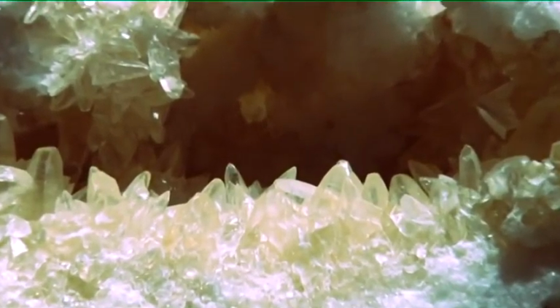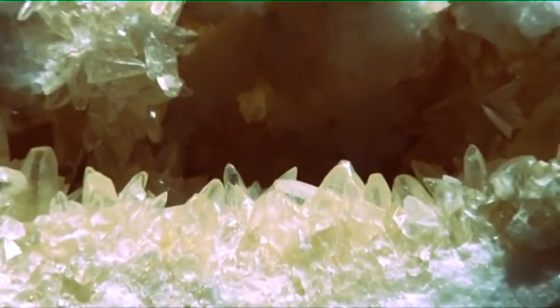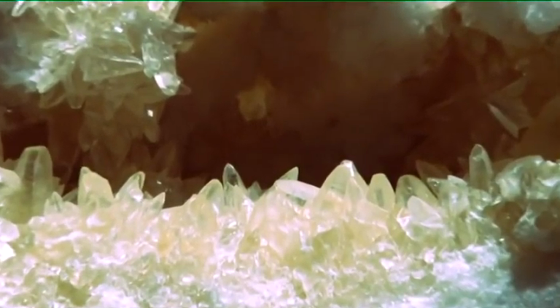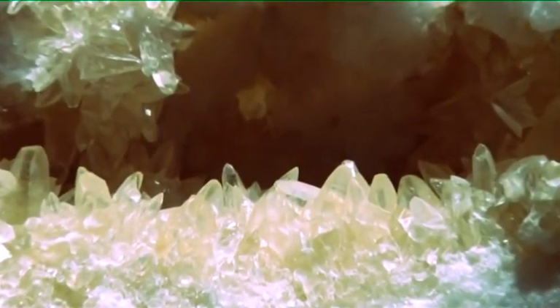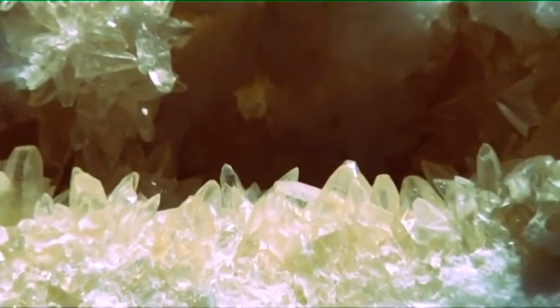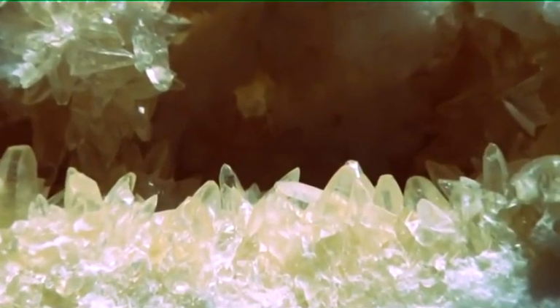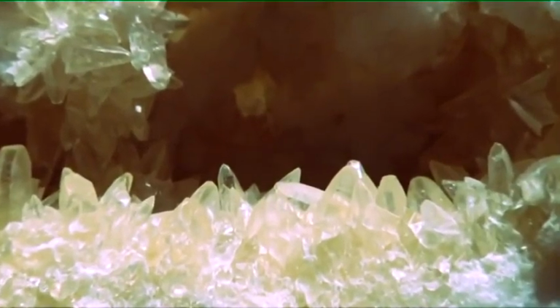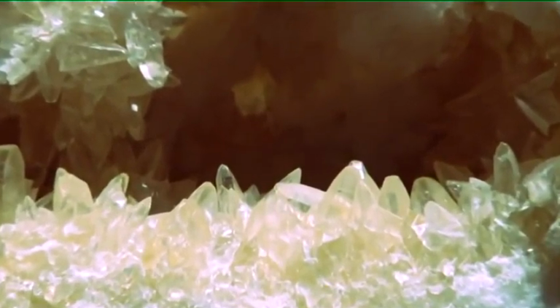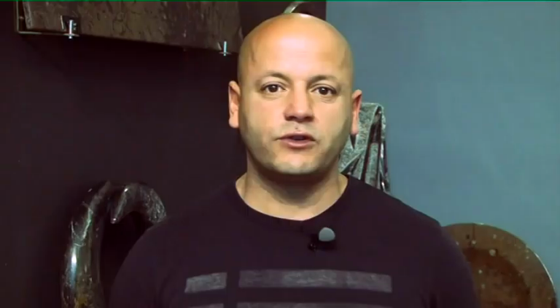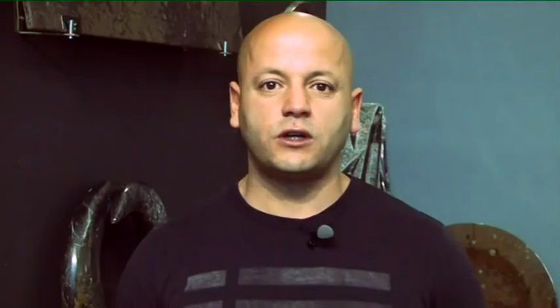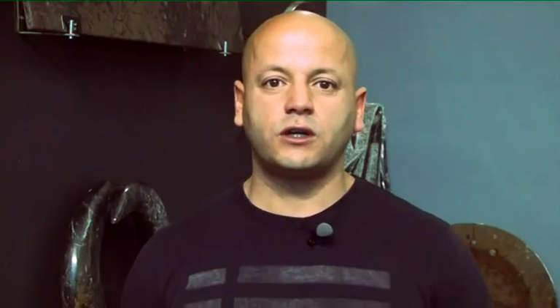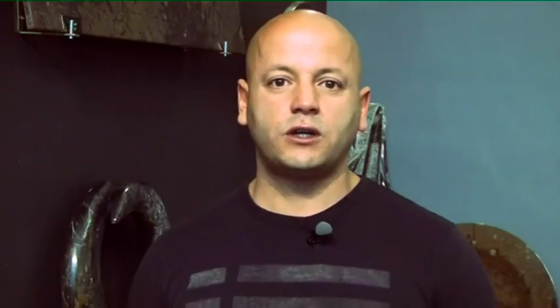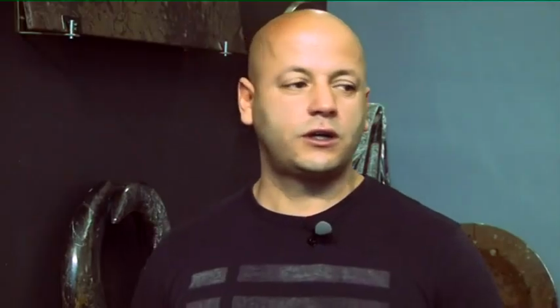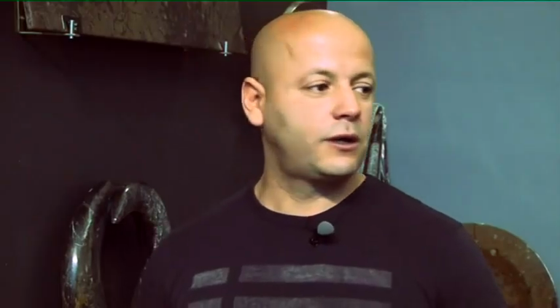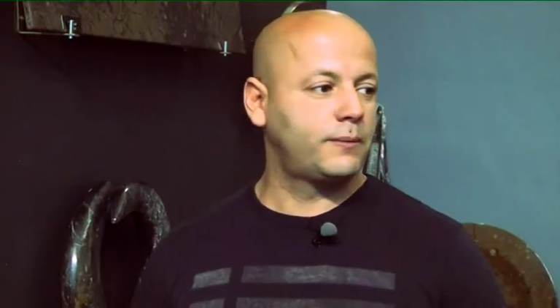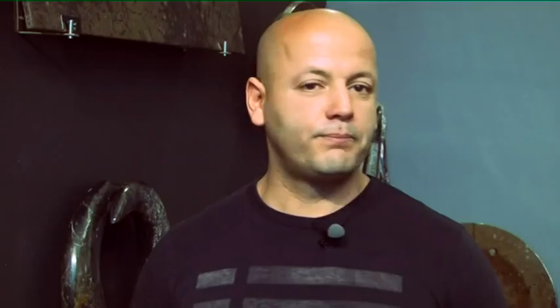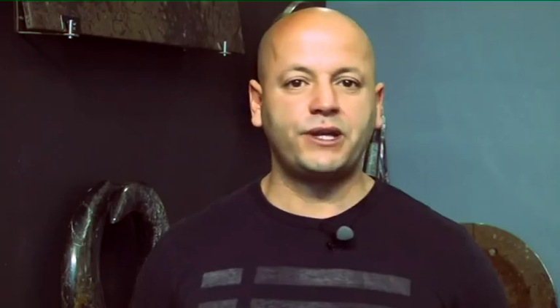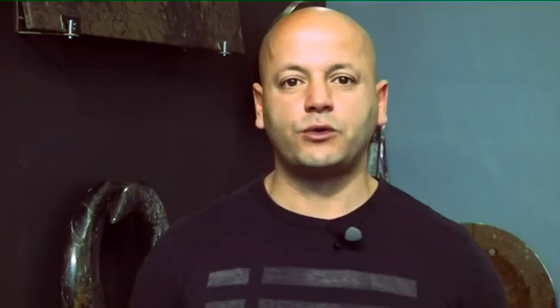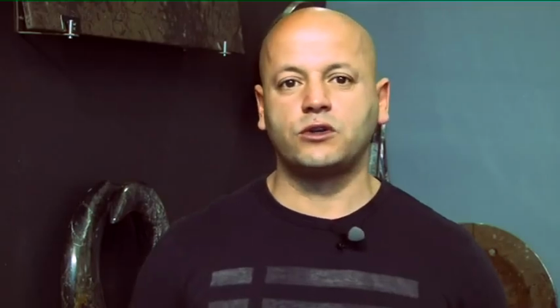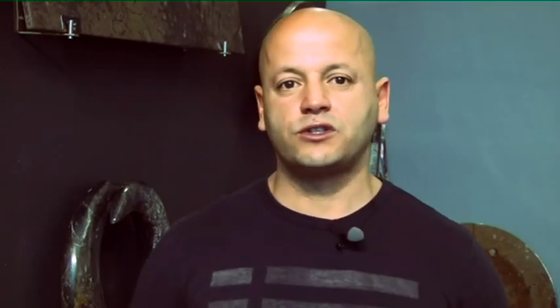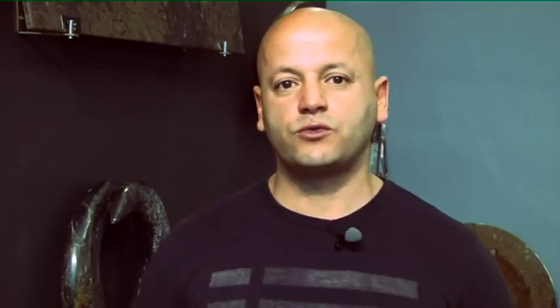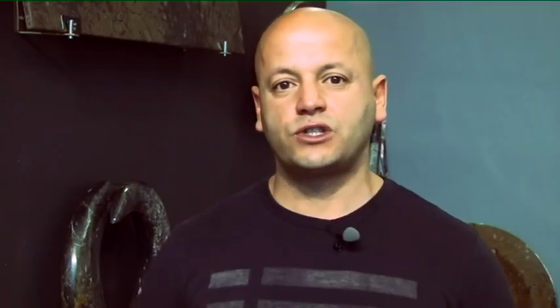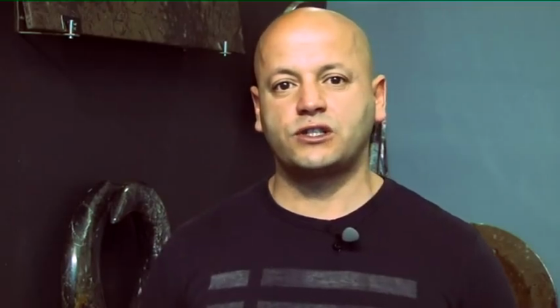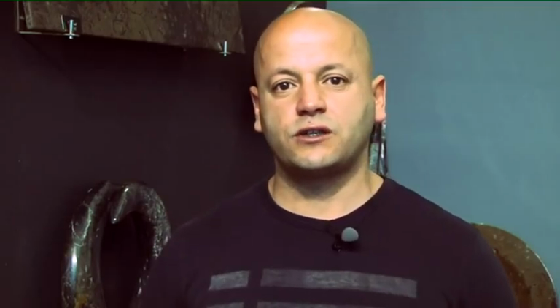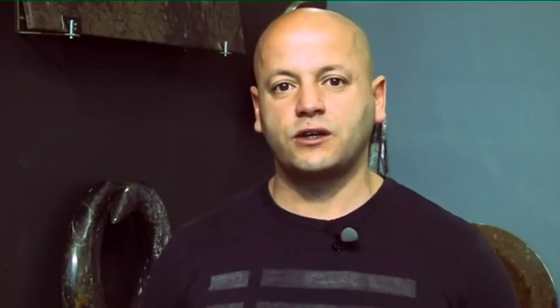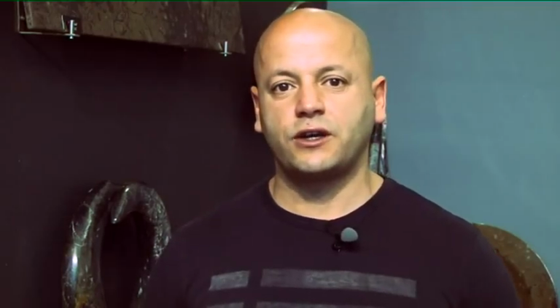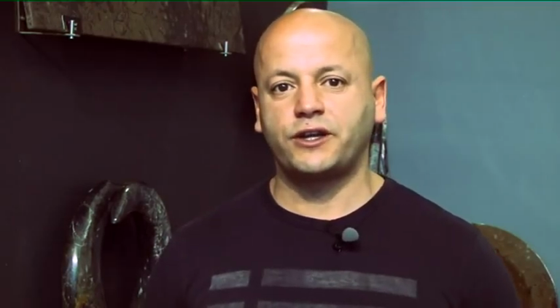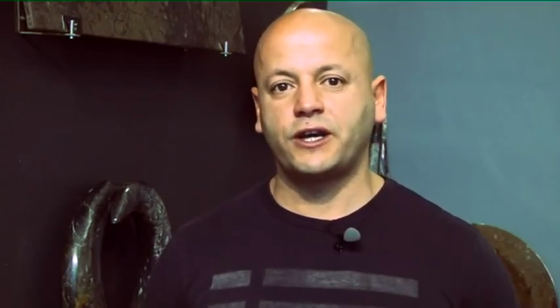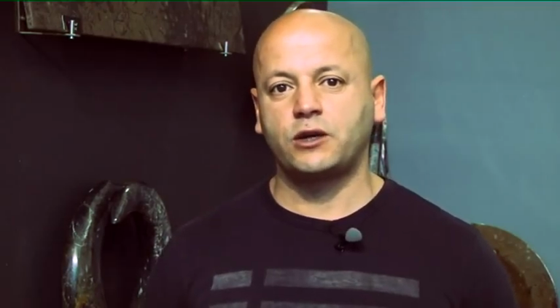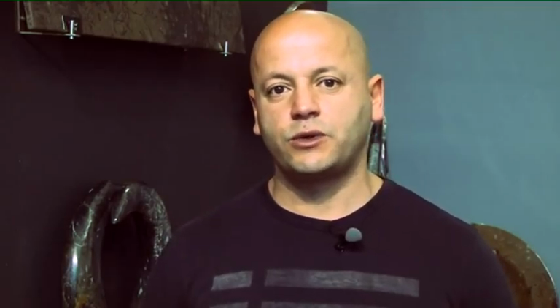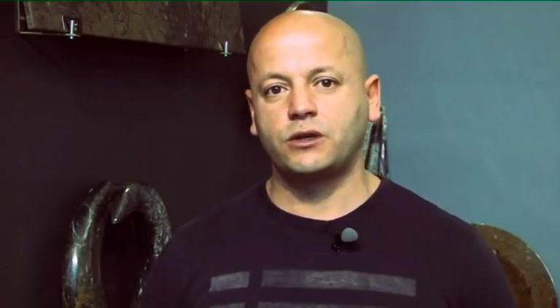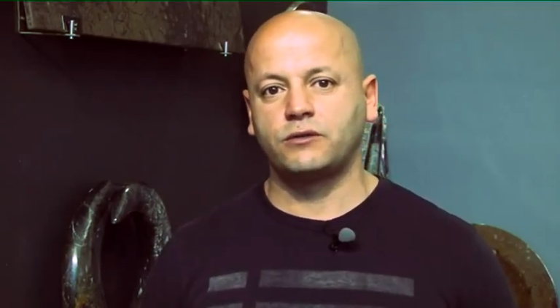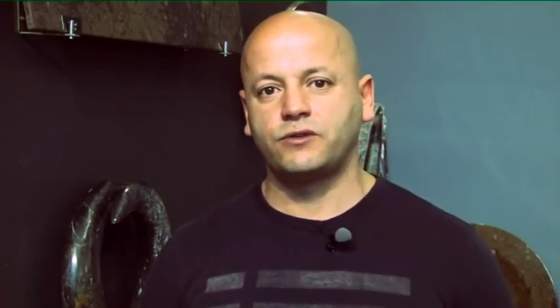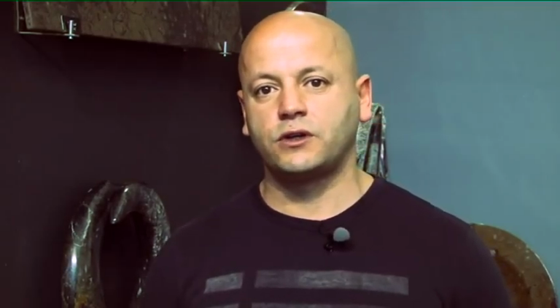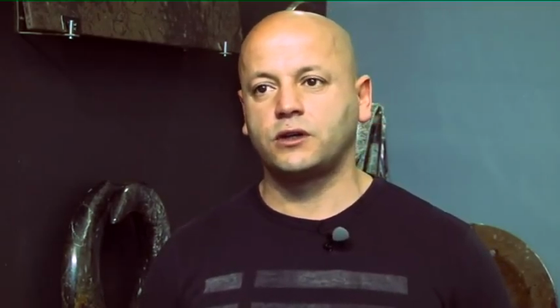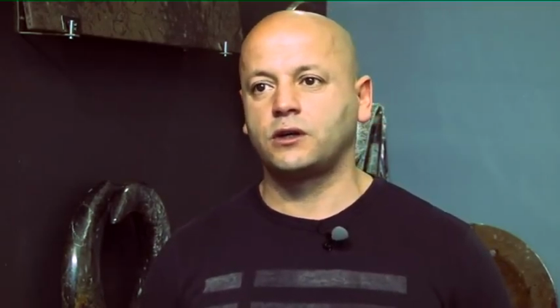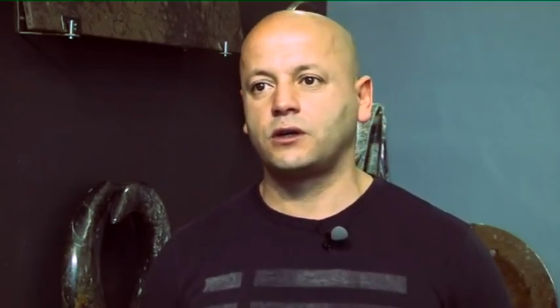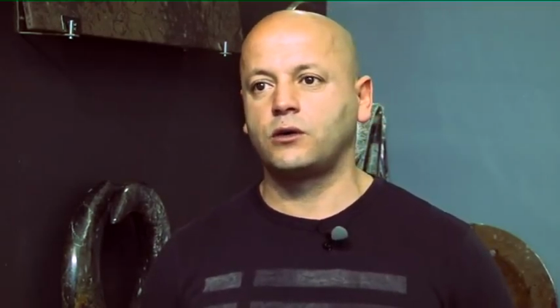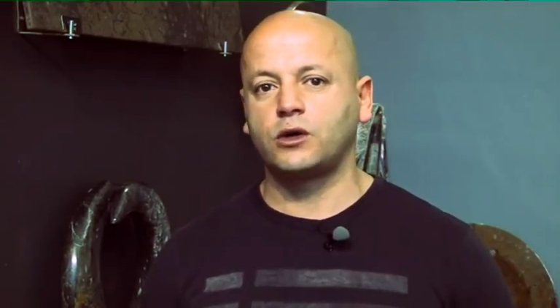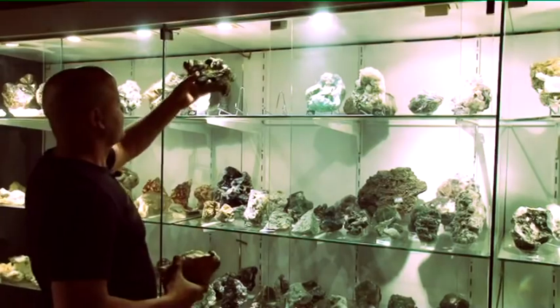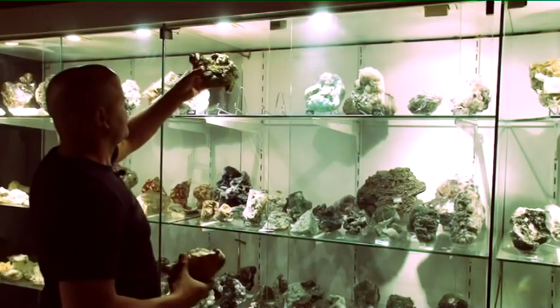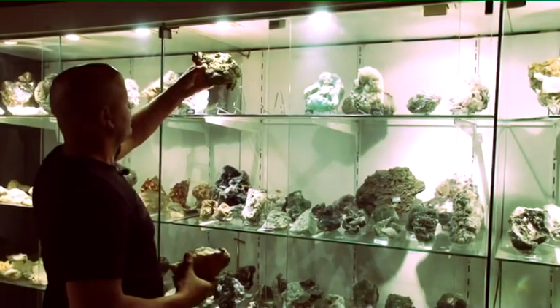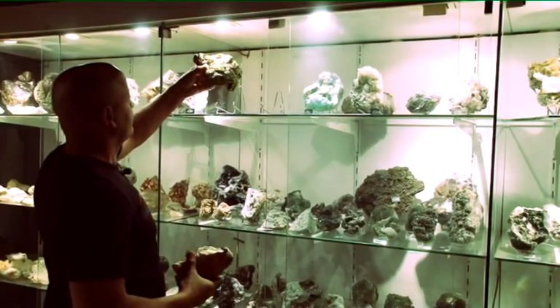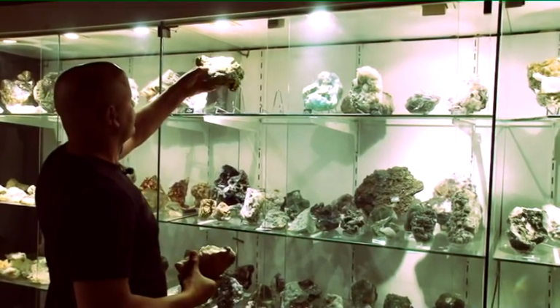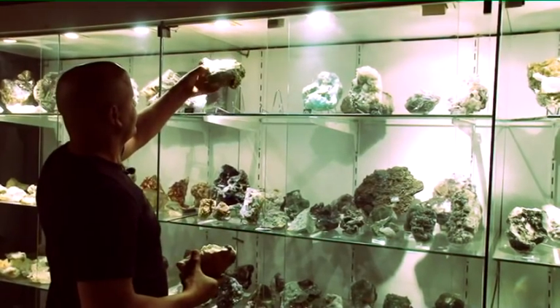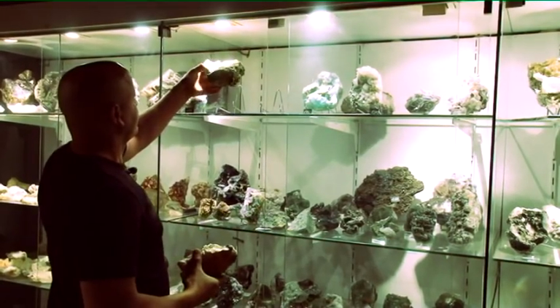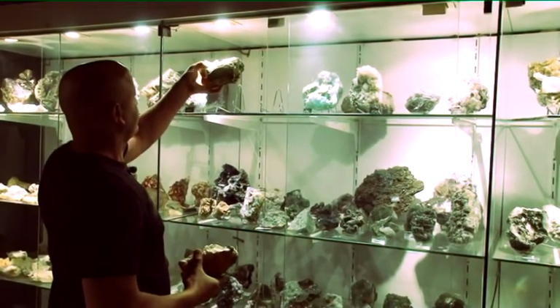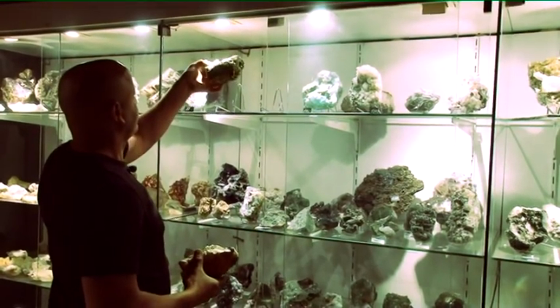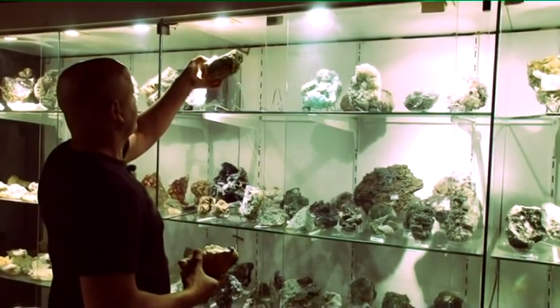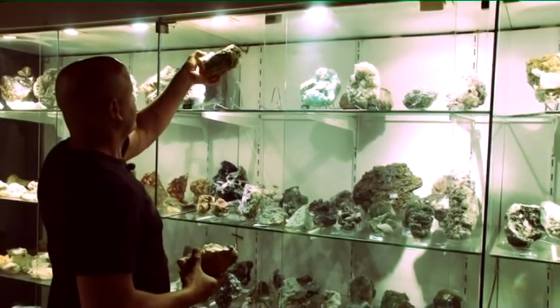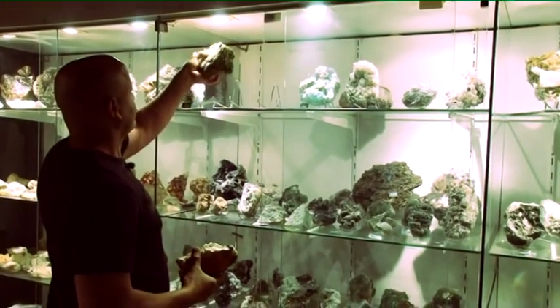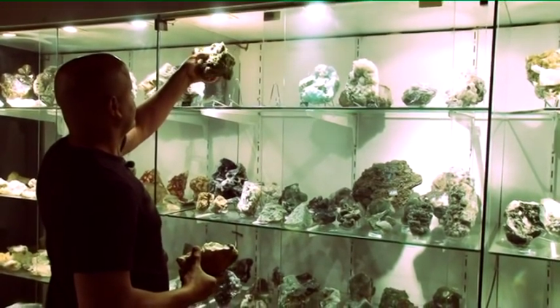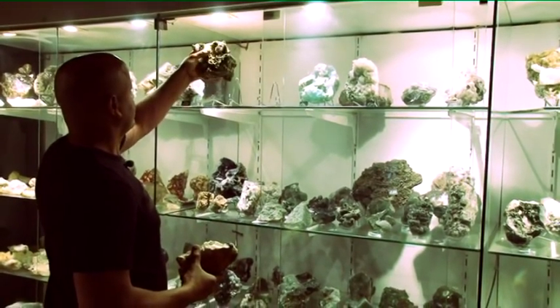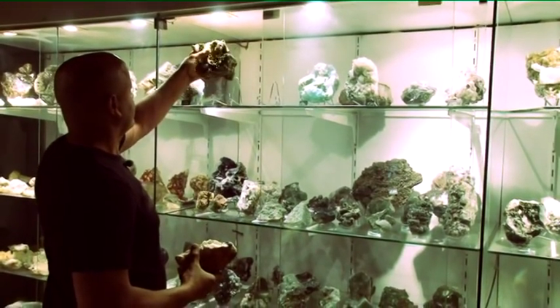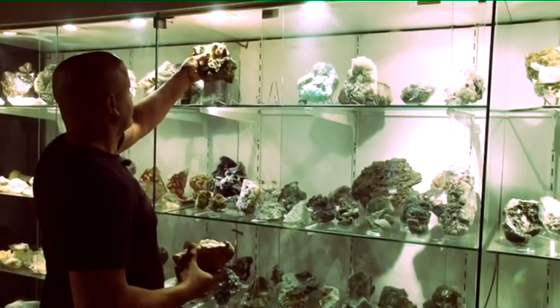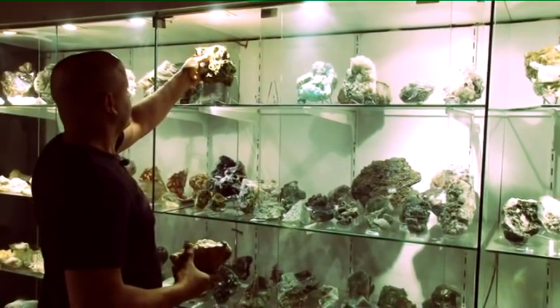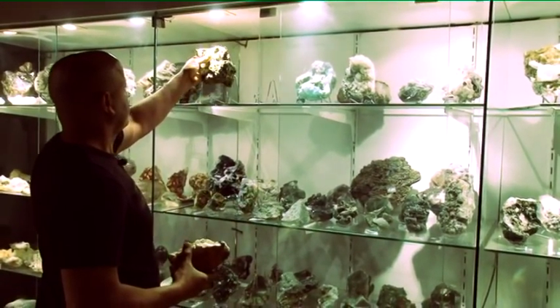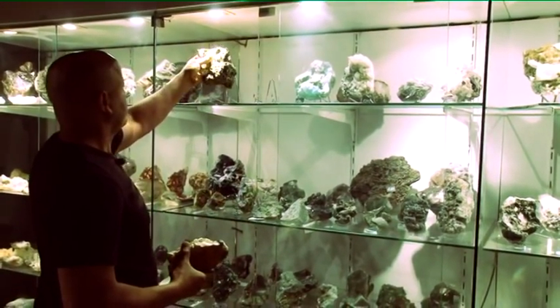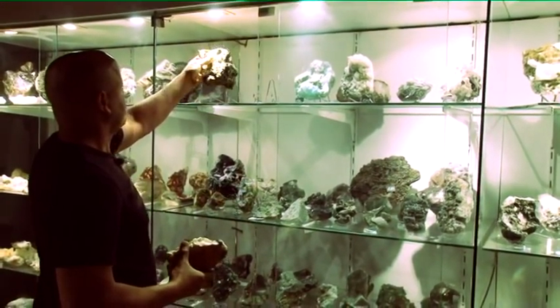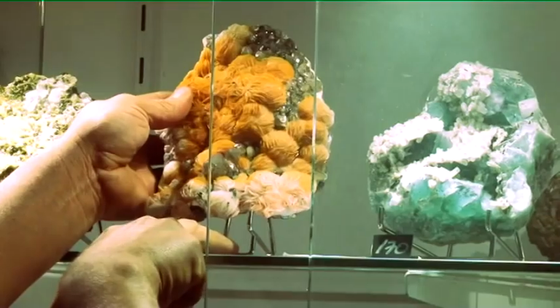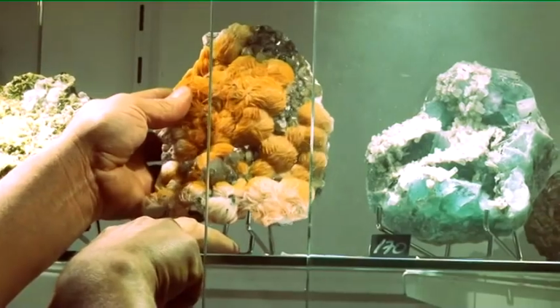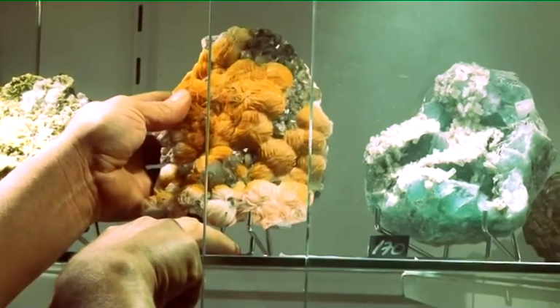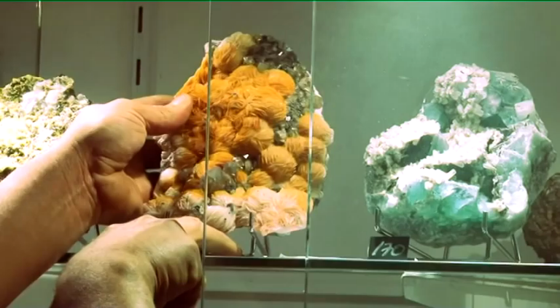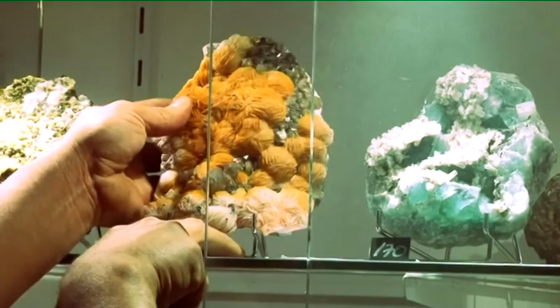I also have minerals — a gallery of all kinds of minerals that come from Morocco.